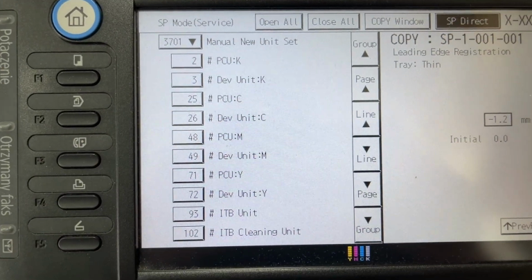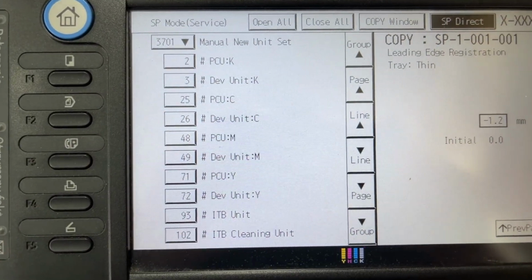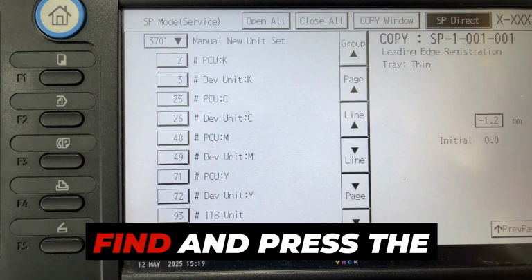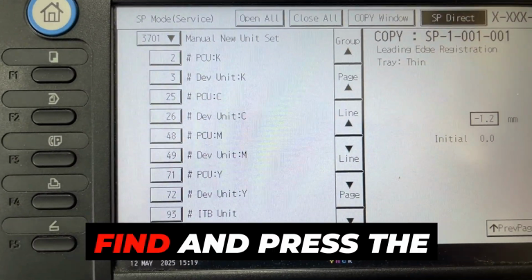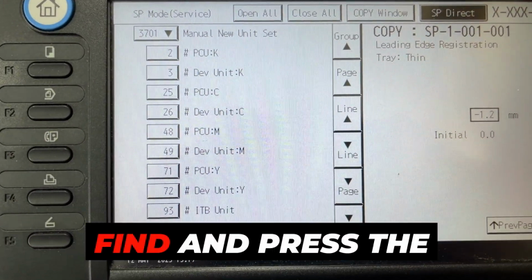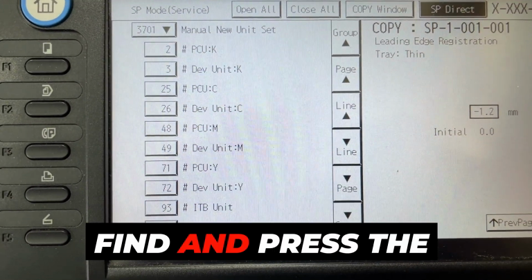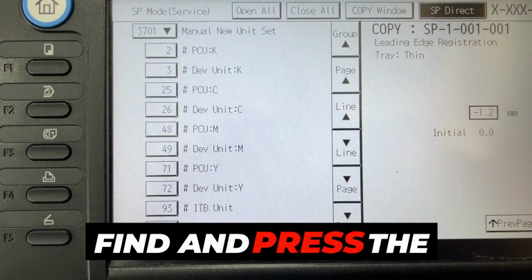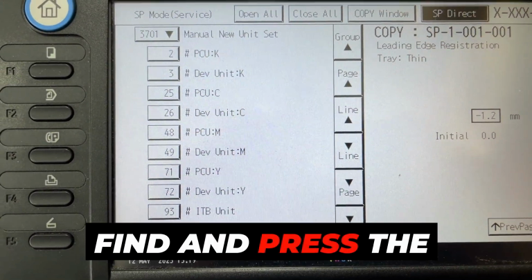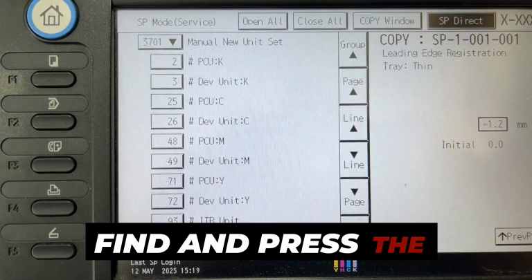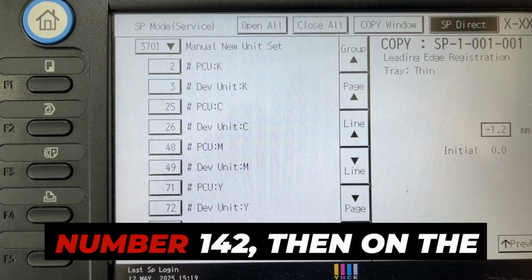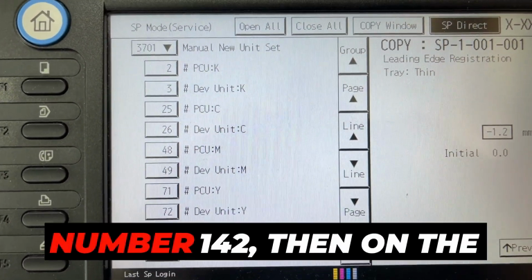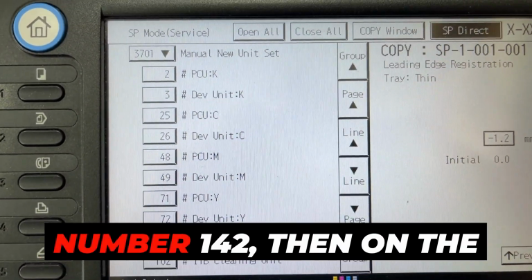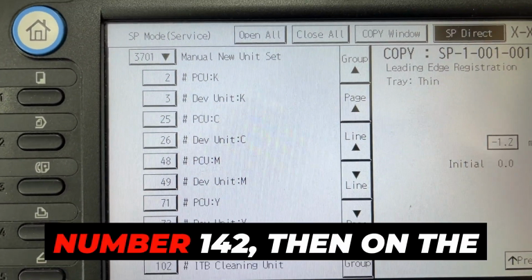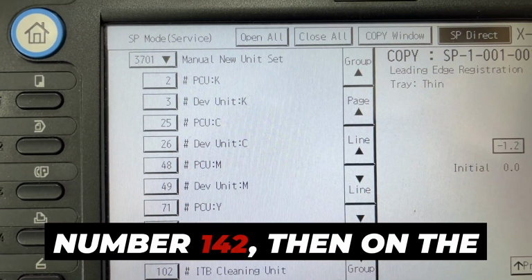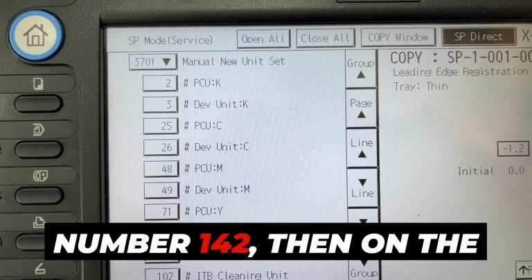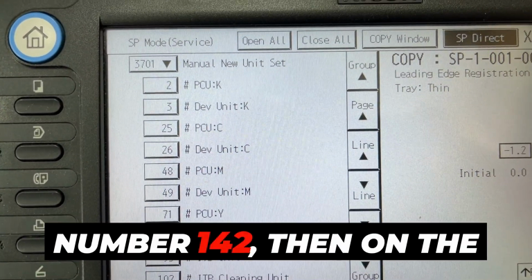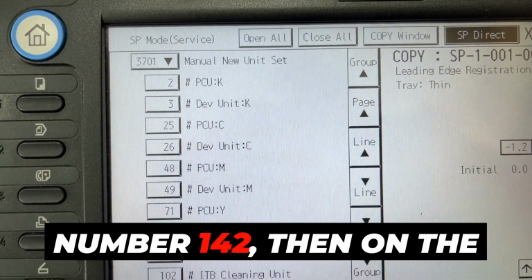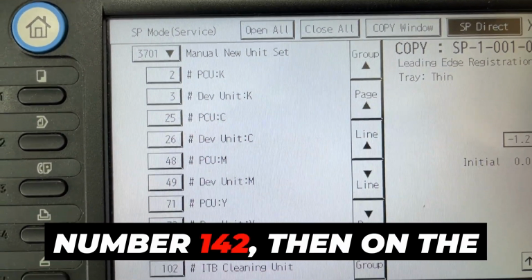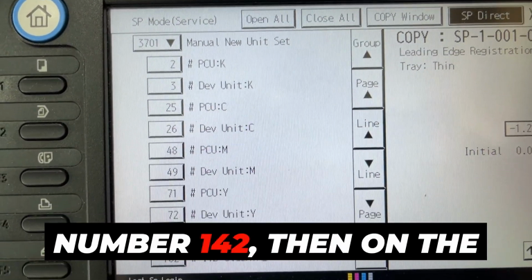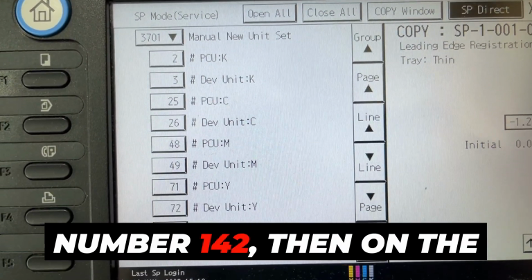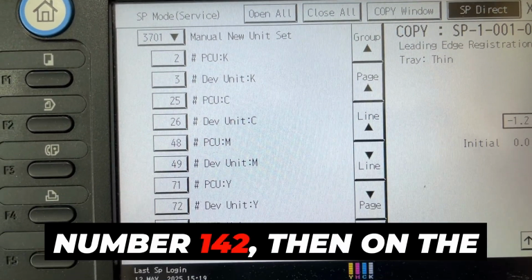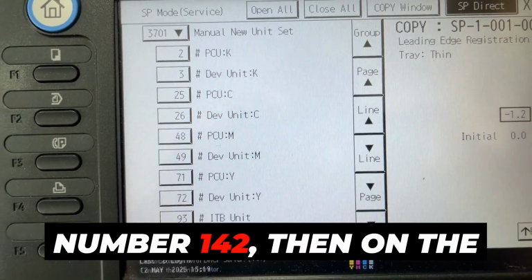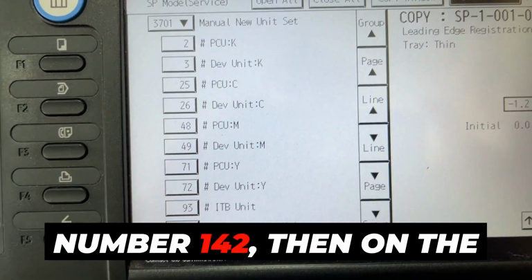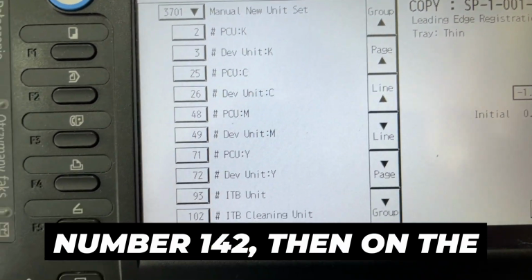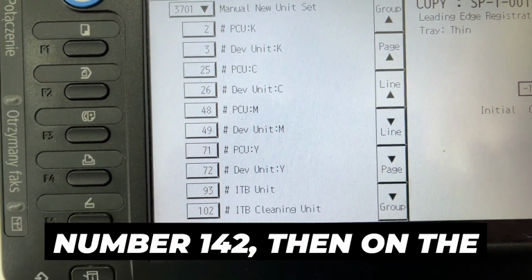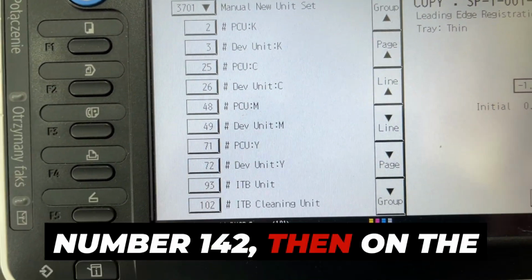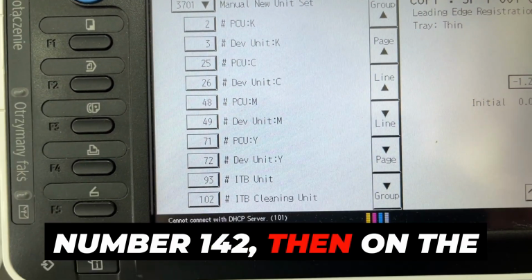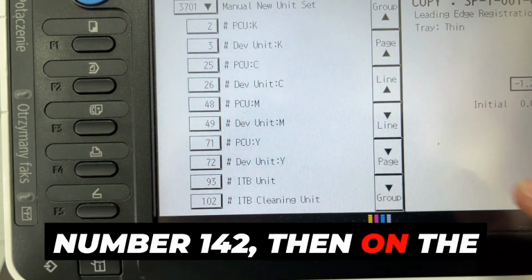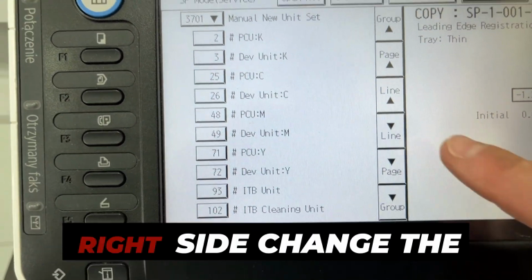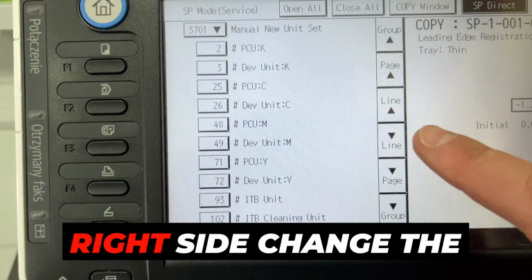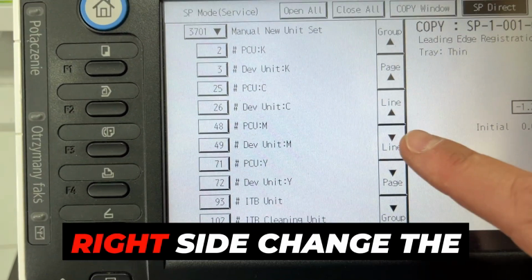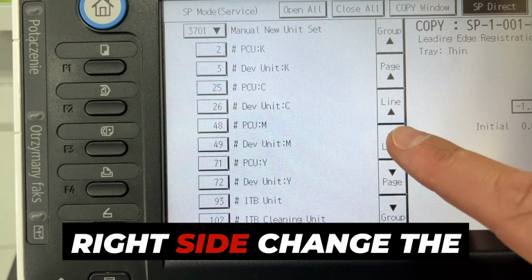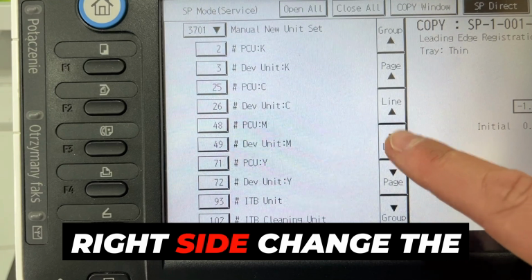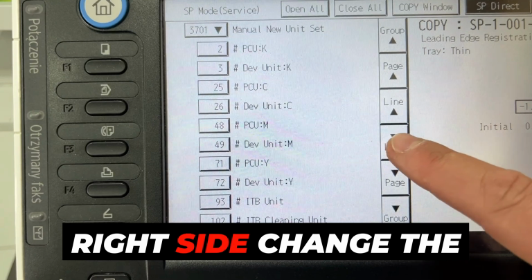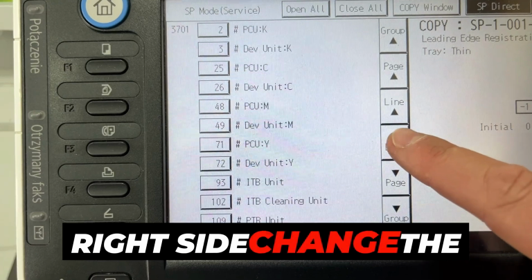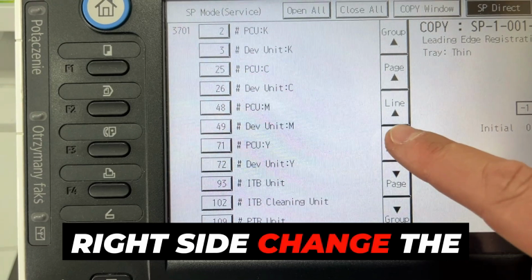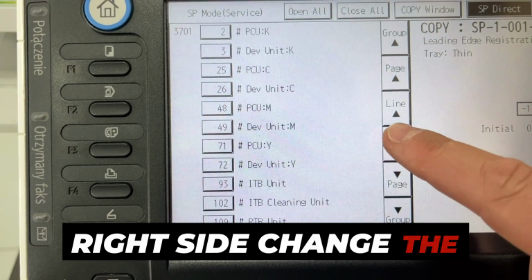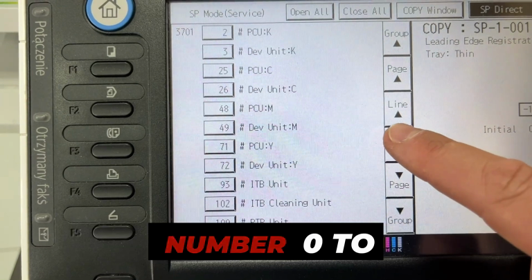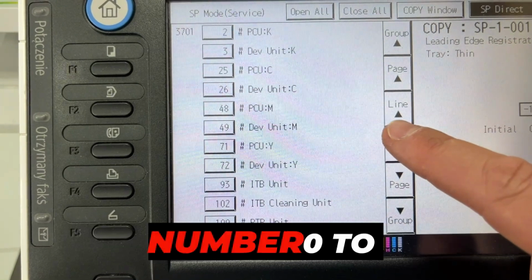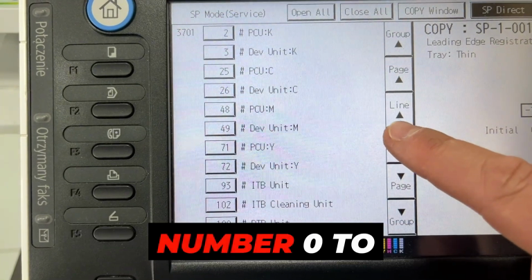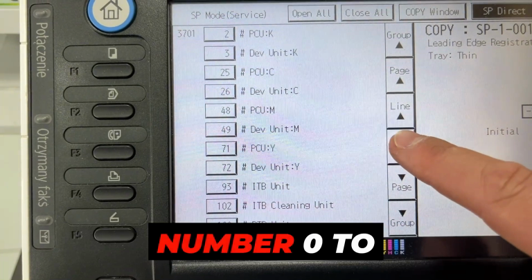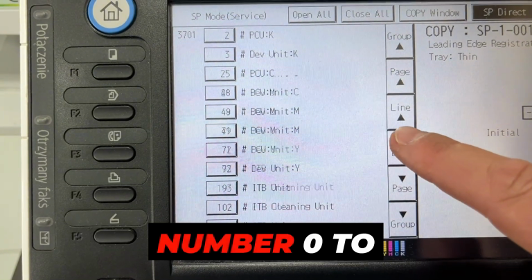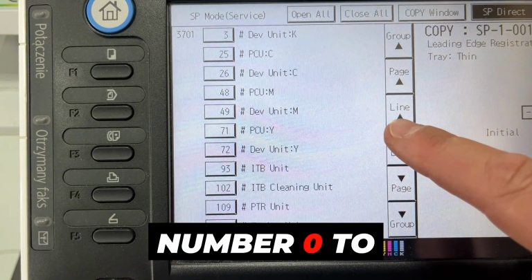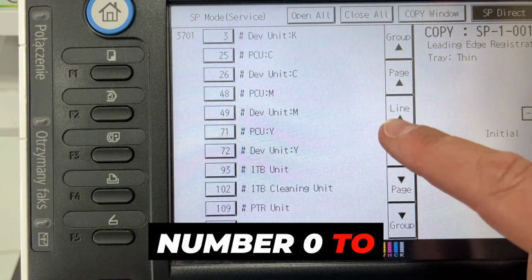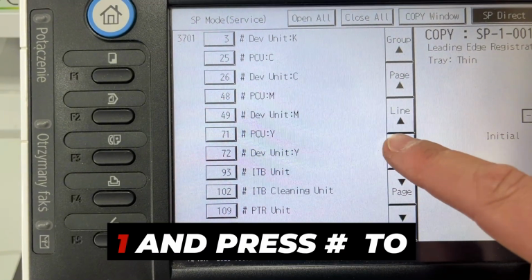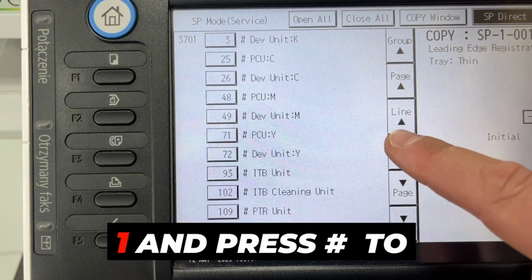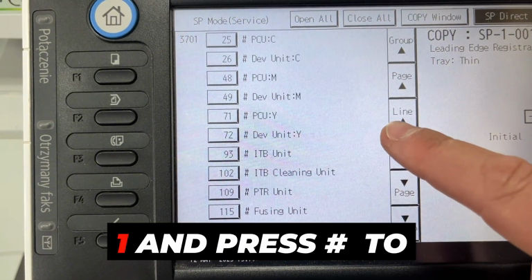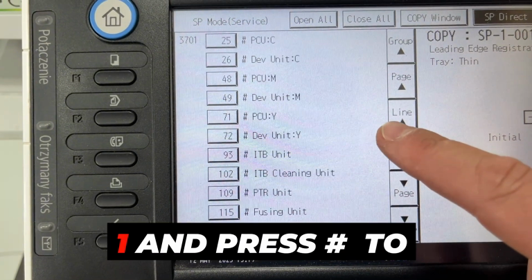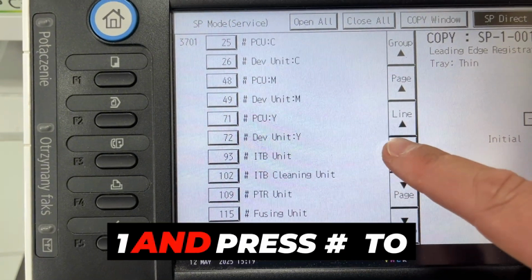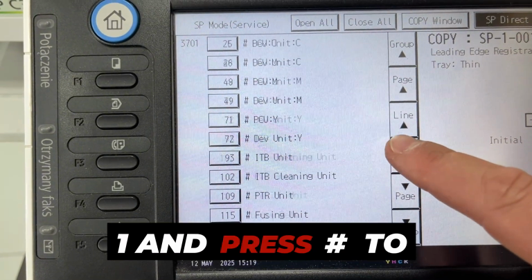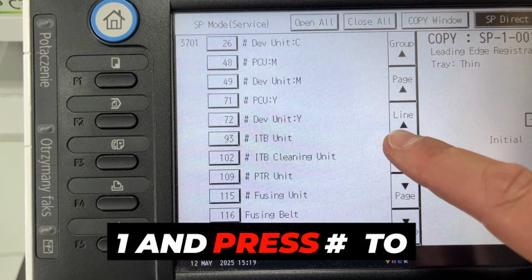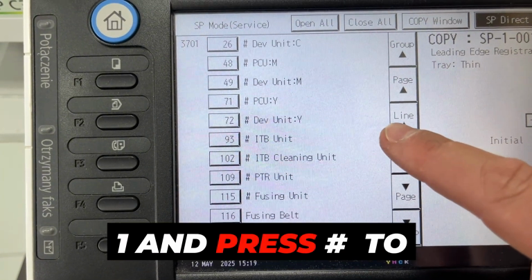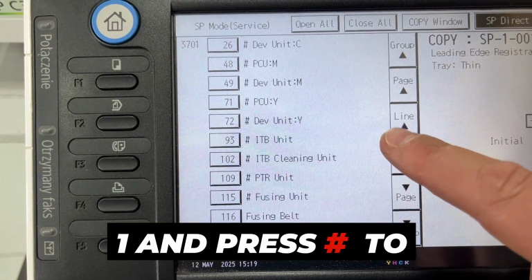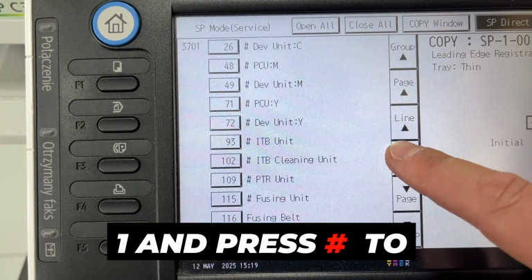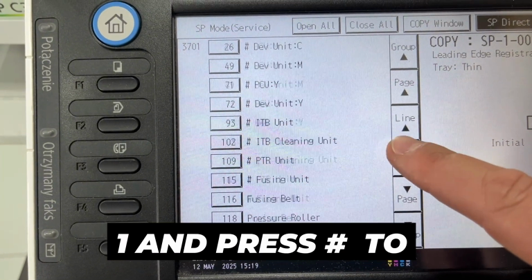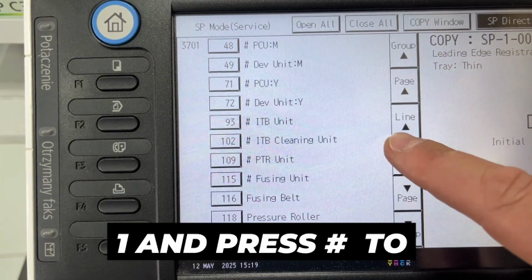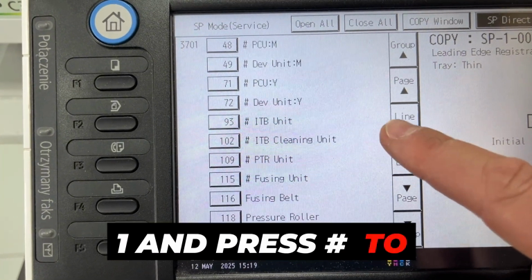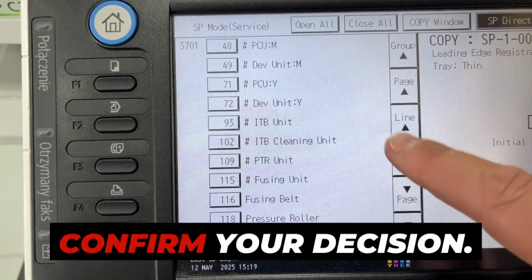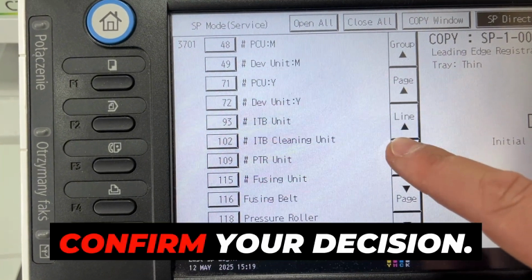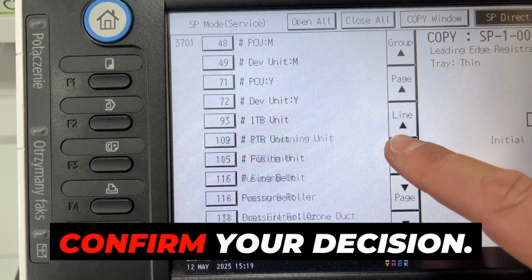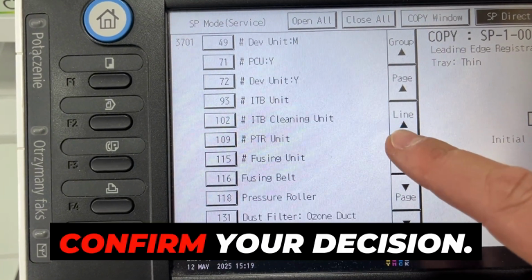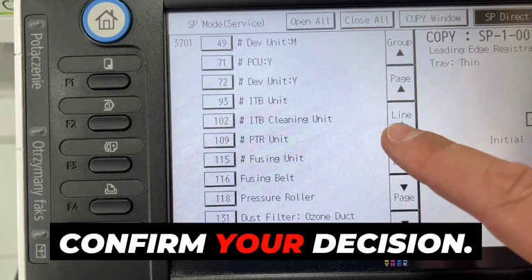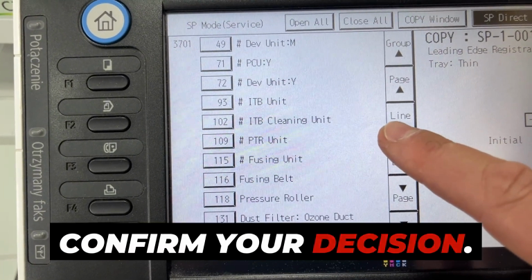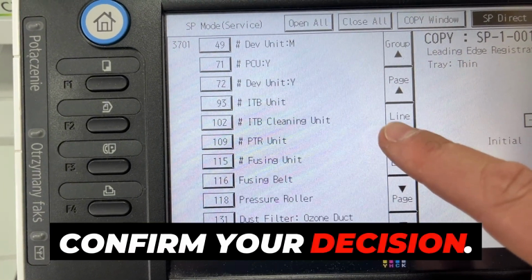Find and press the number 142, then on the right side change the number 0 to 1 and press NALAR to confirm your decision.